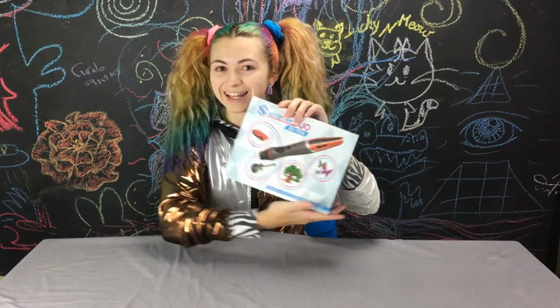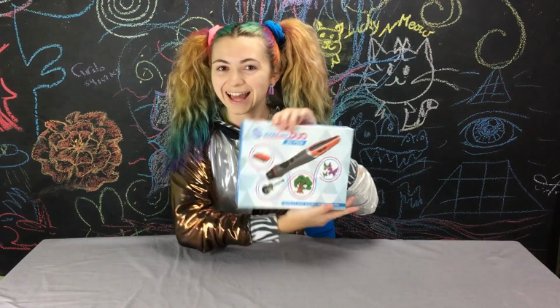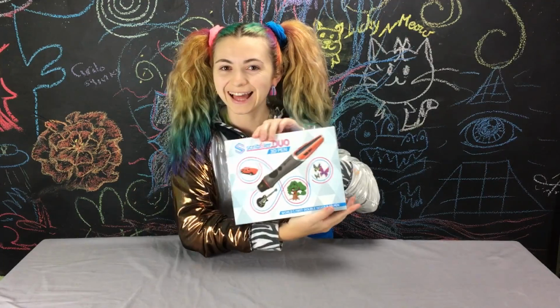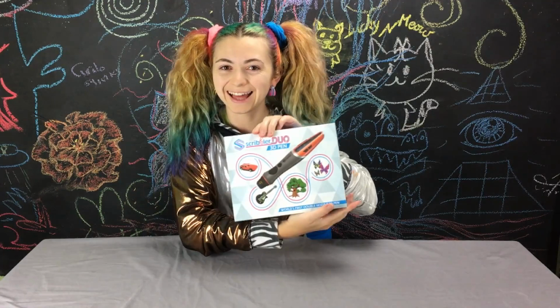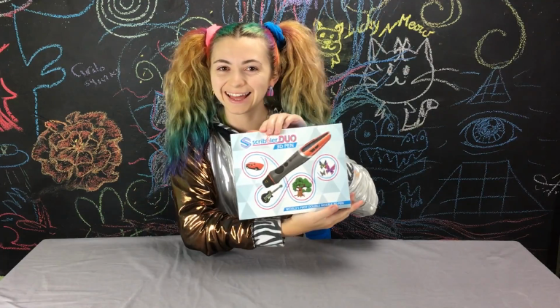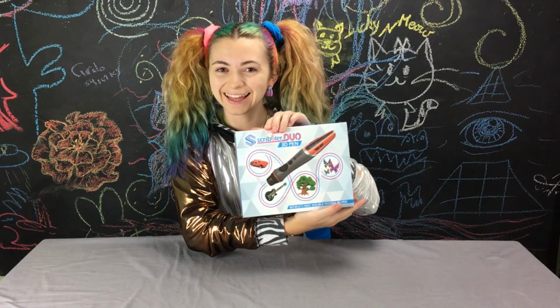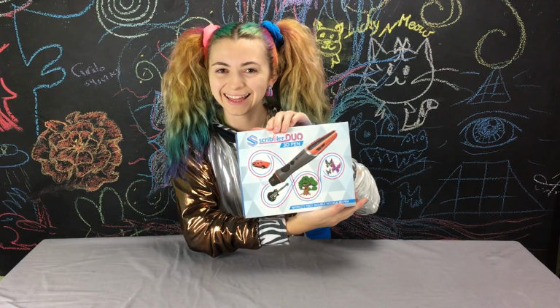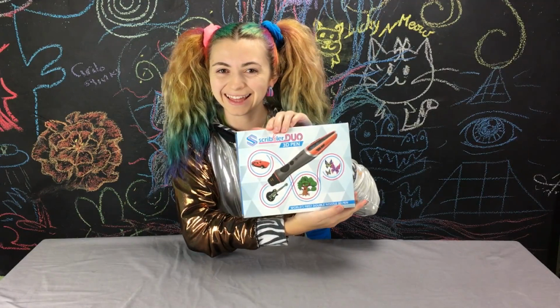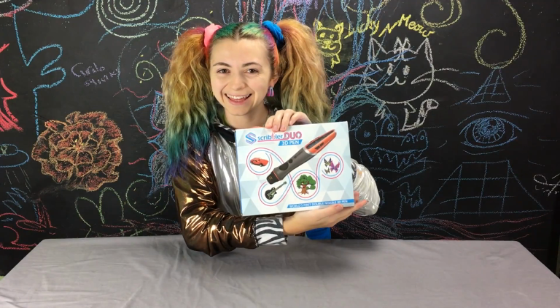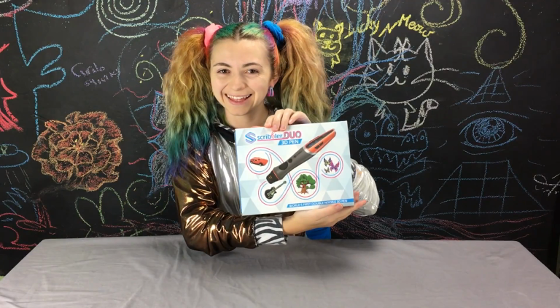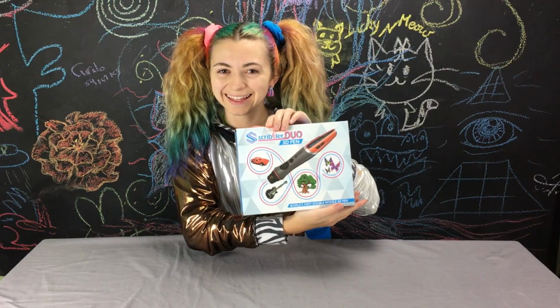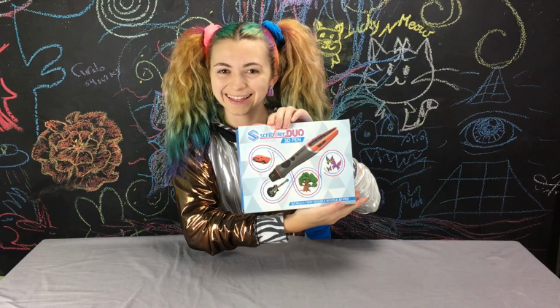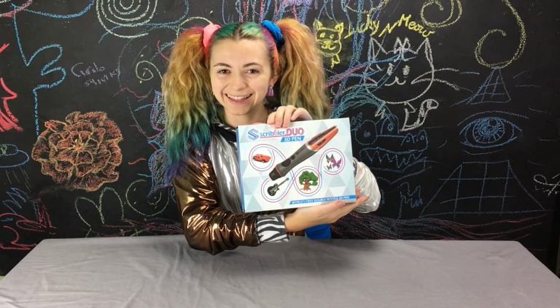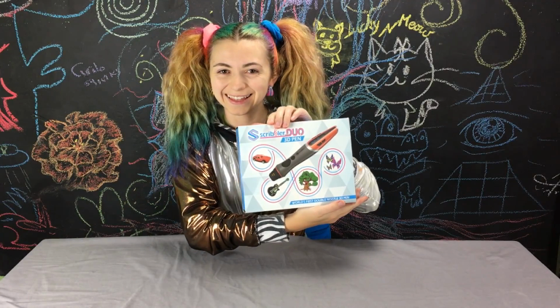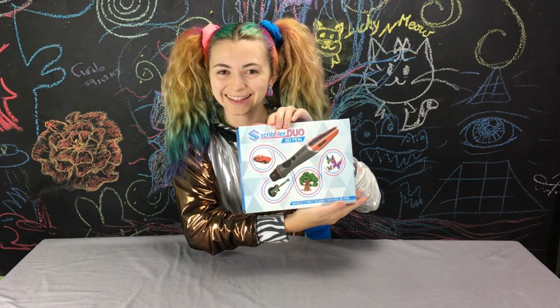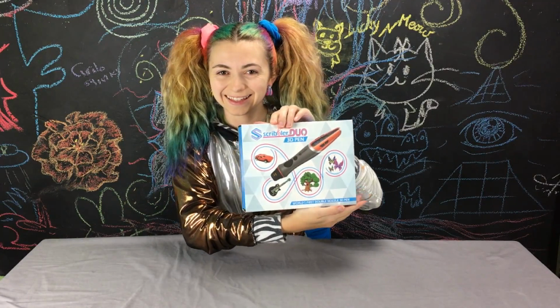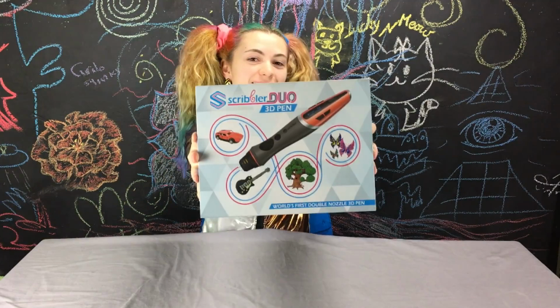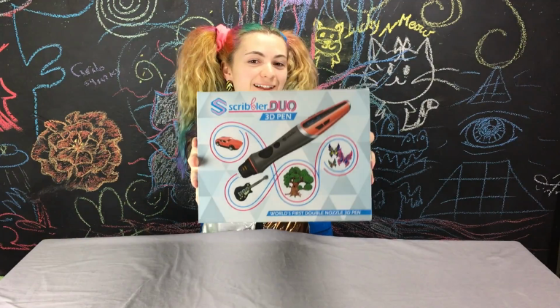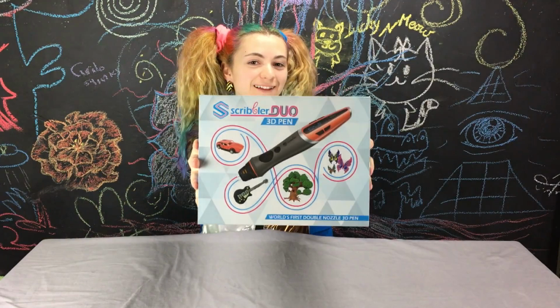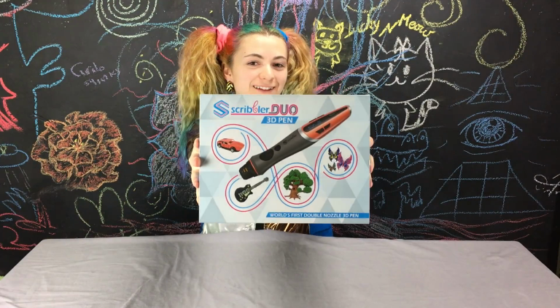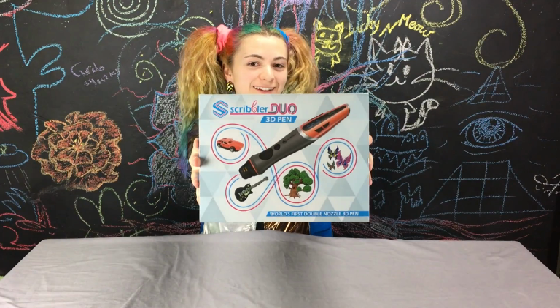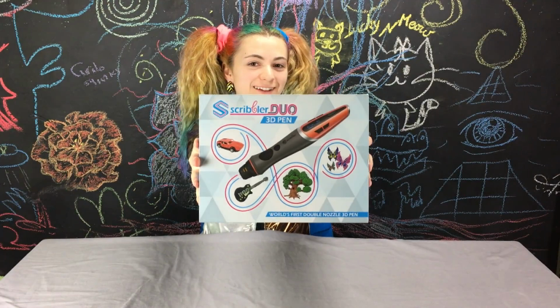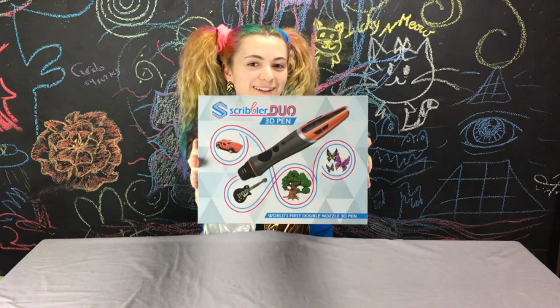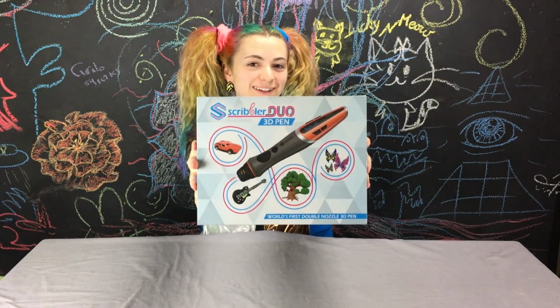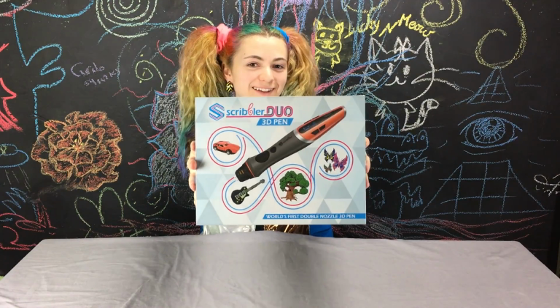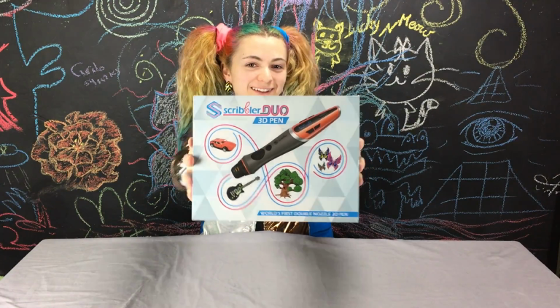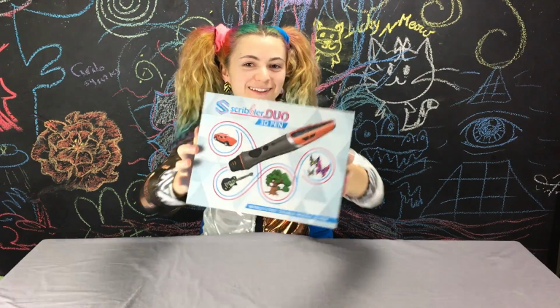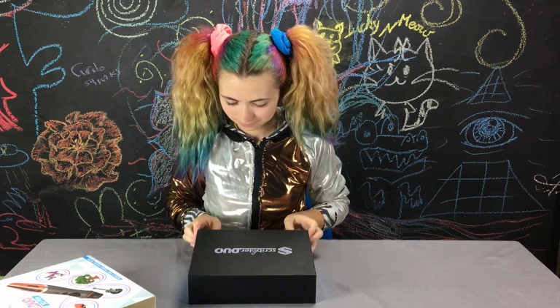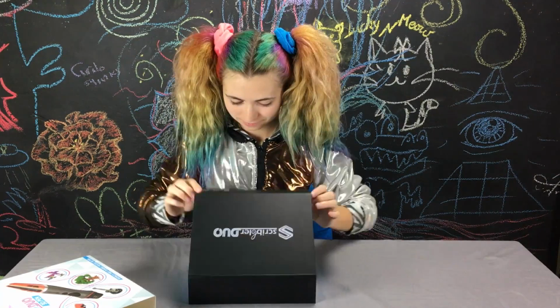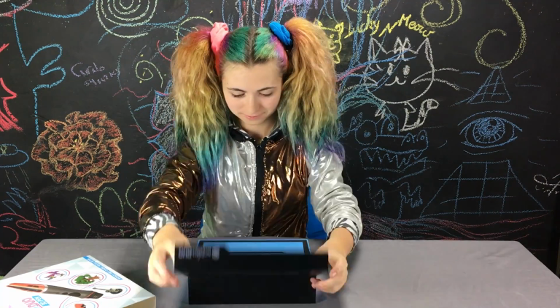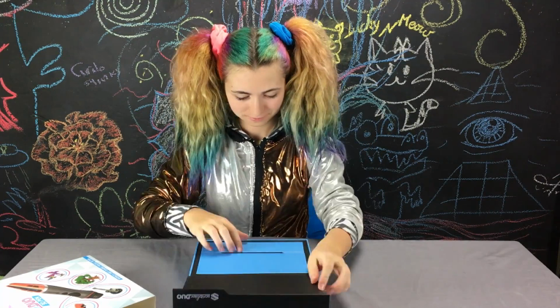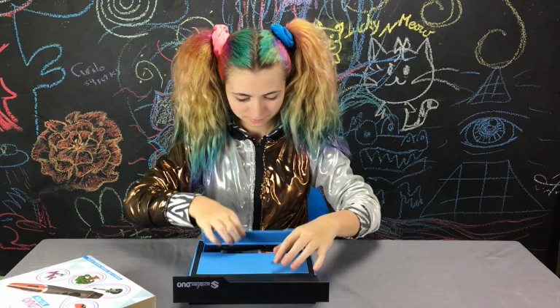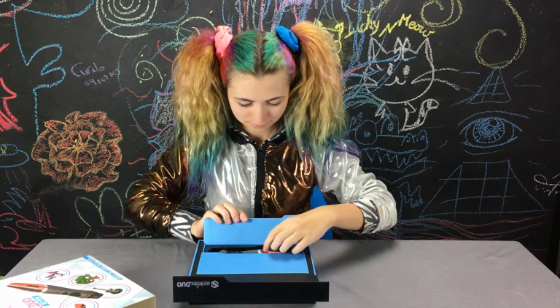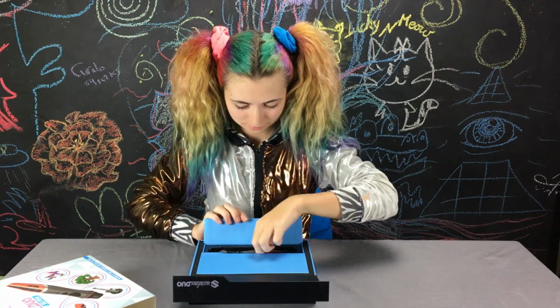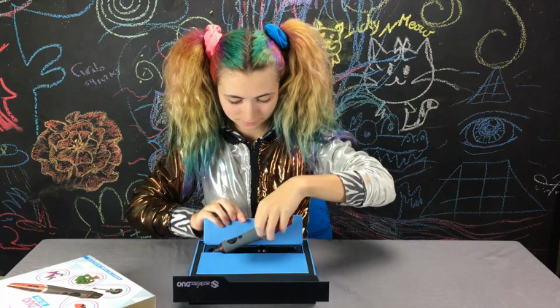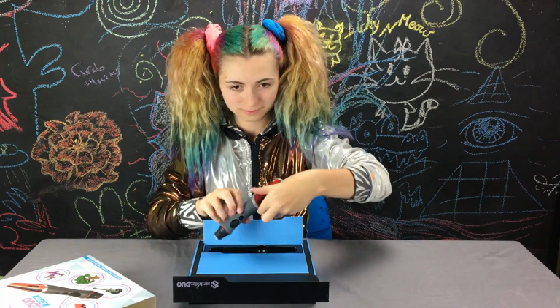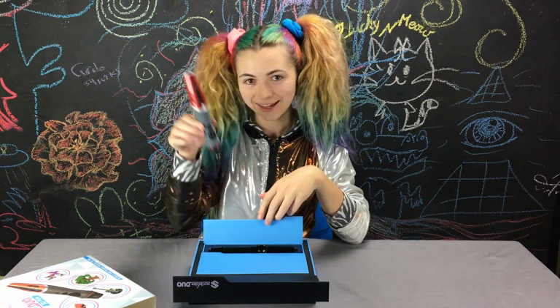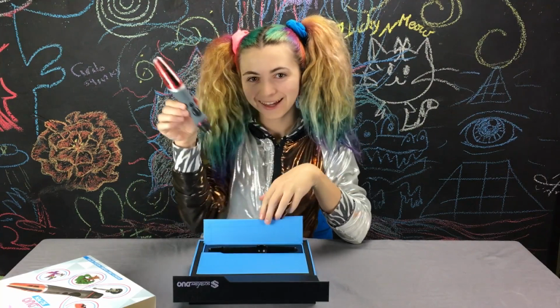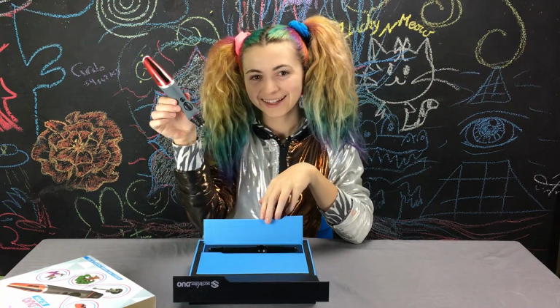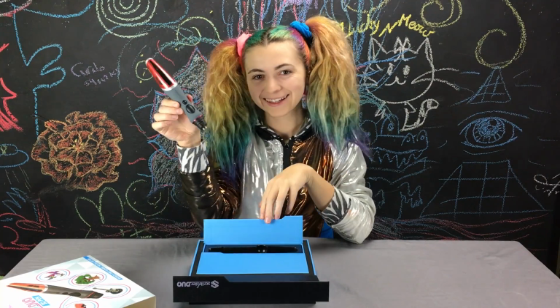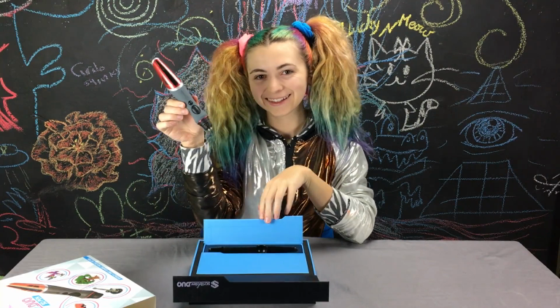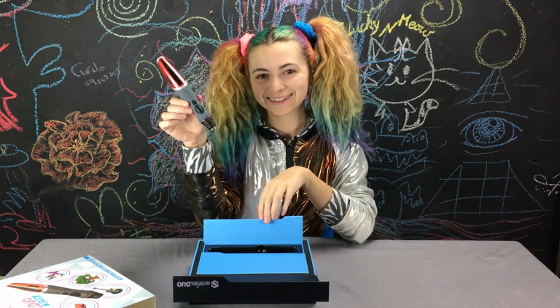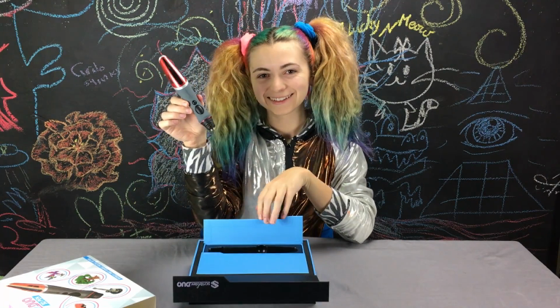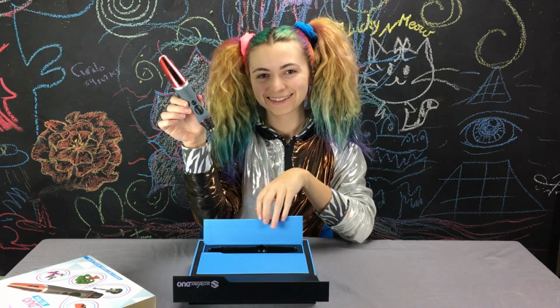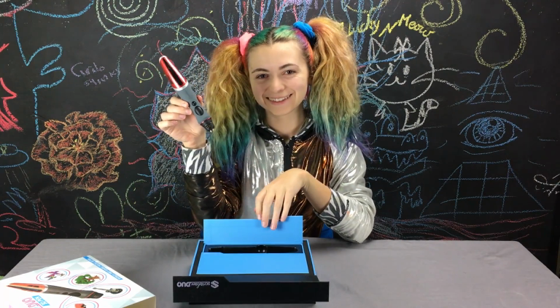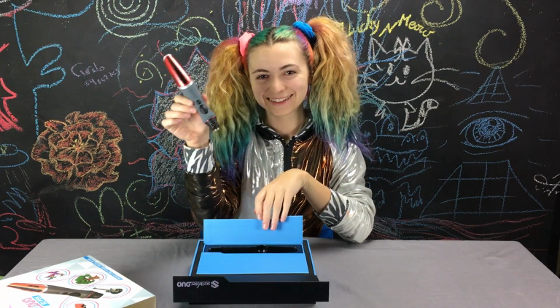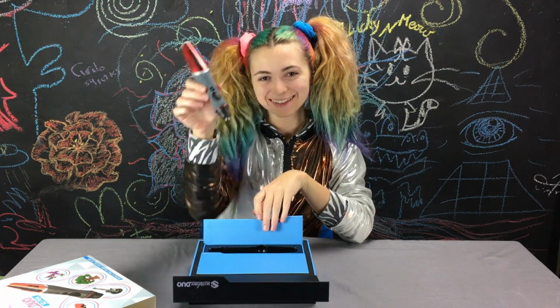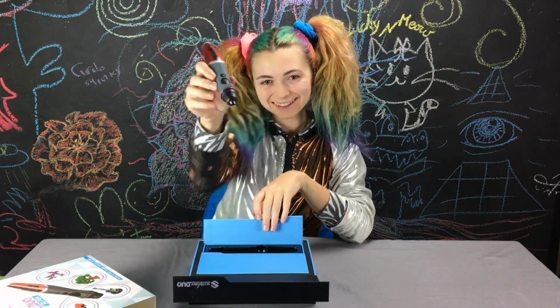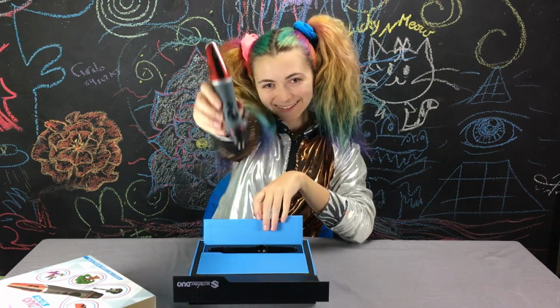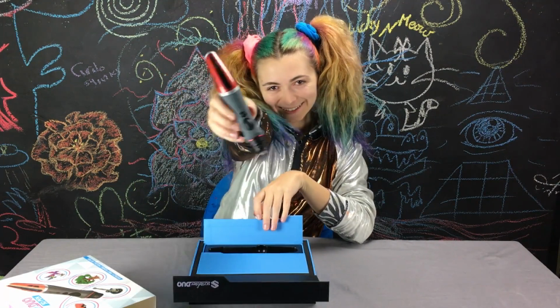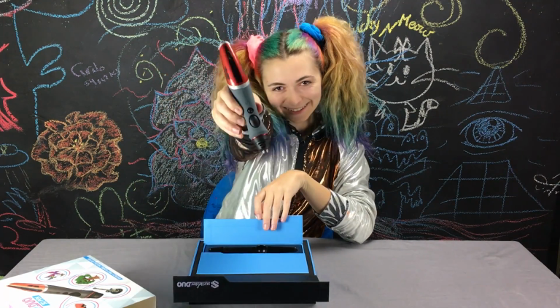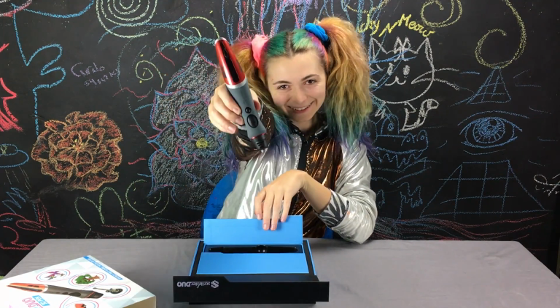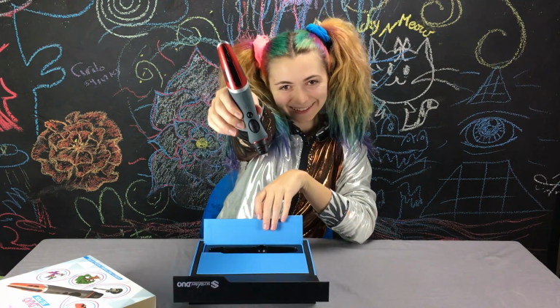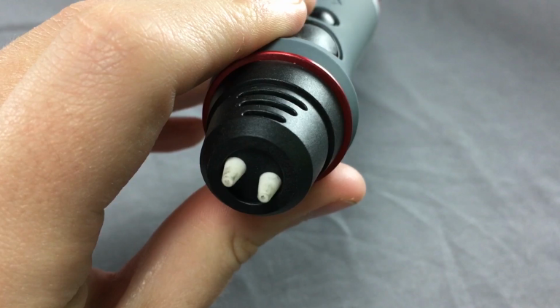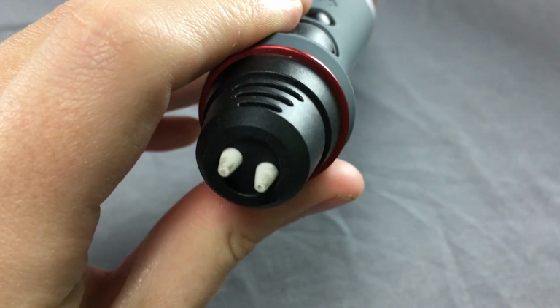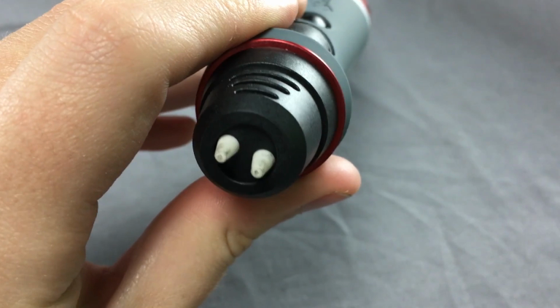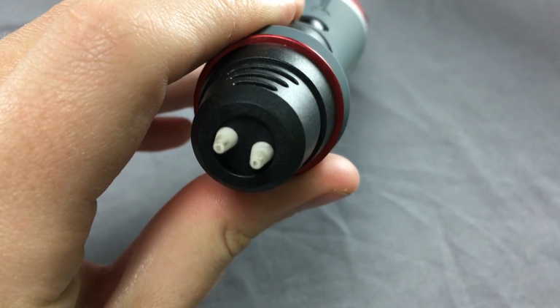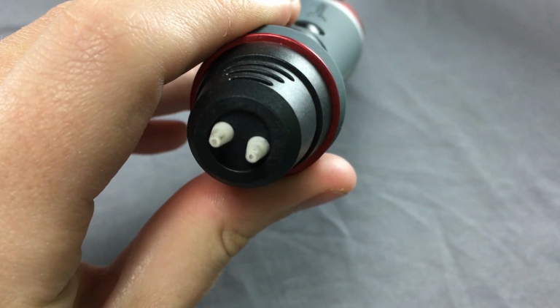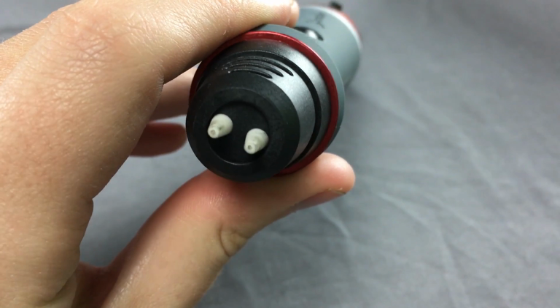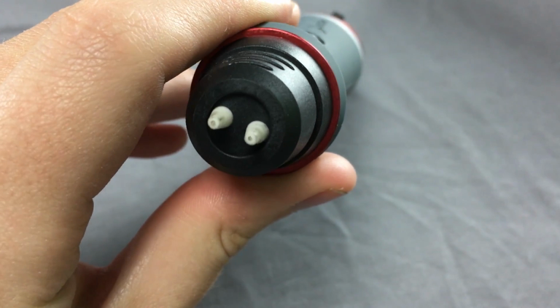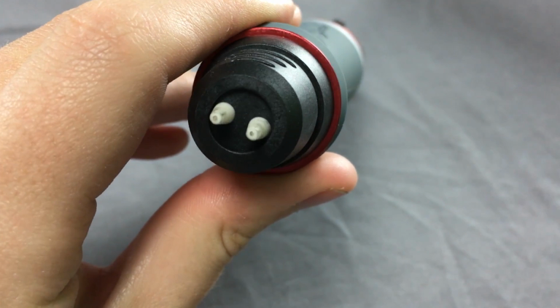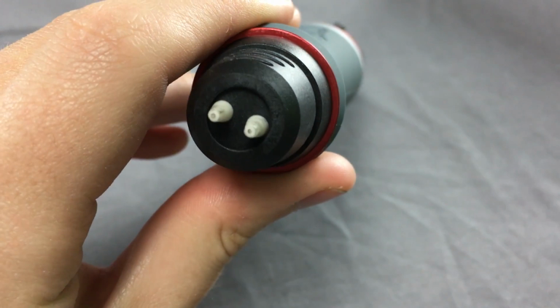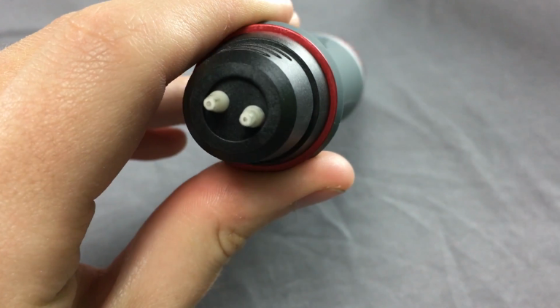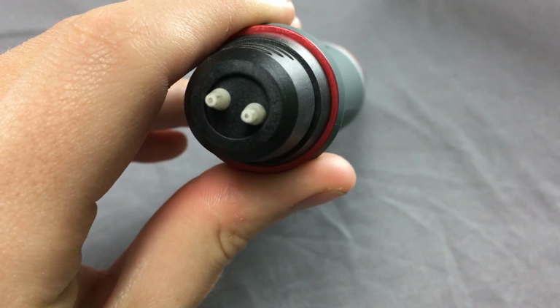Scribbler just came out with a new 3D pen that has two nozzles. This means you can draw with two colors at once.